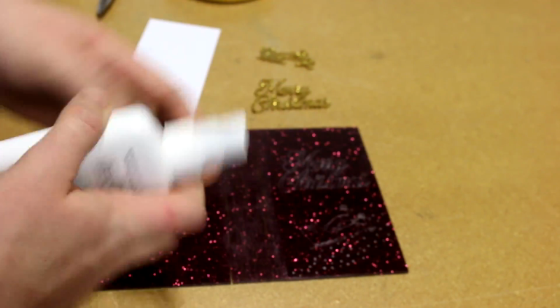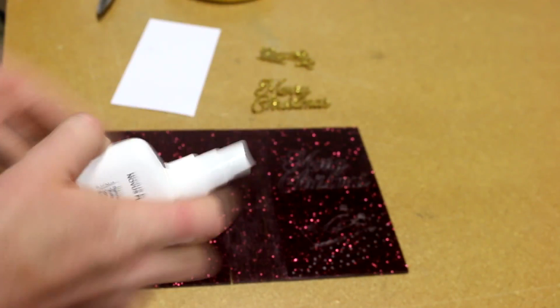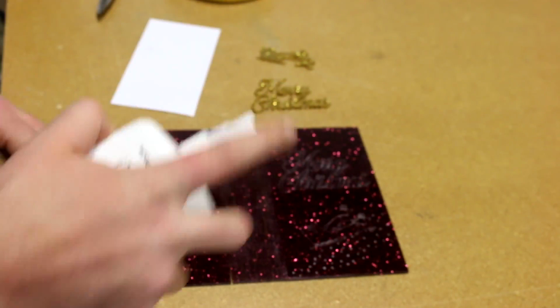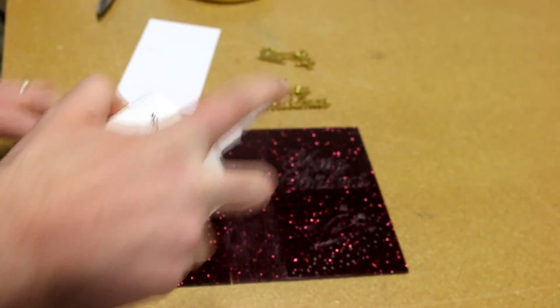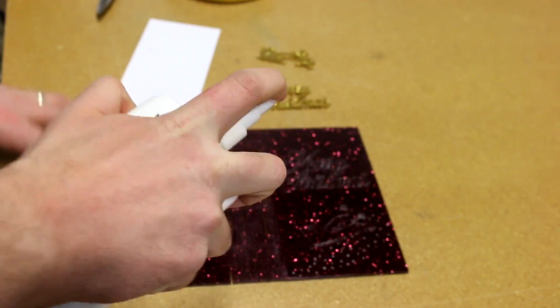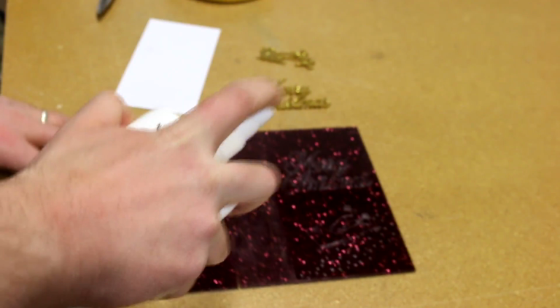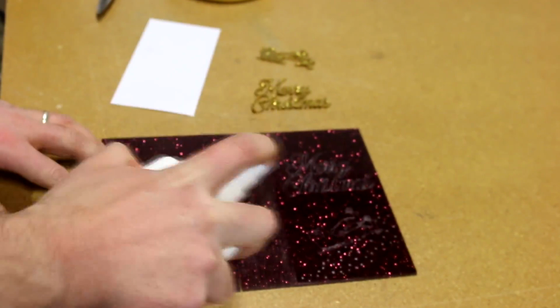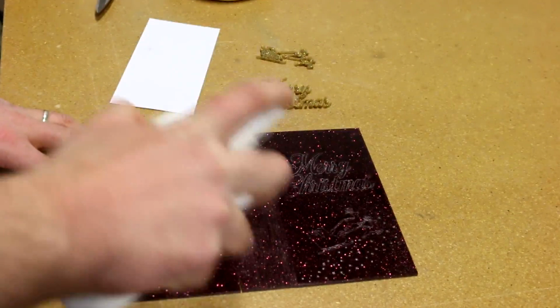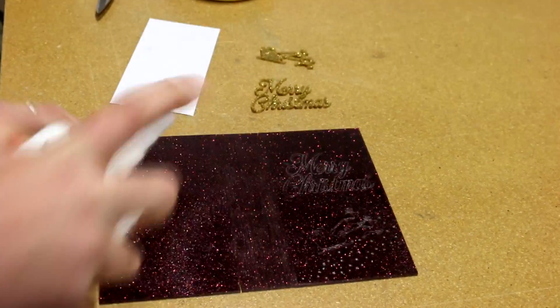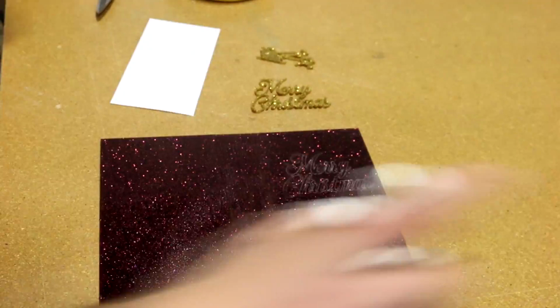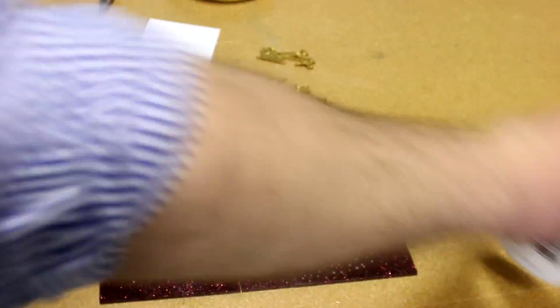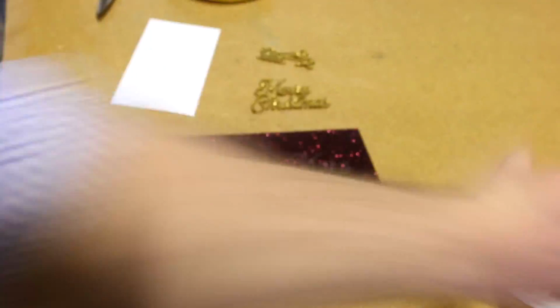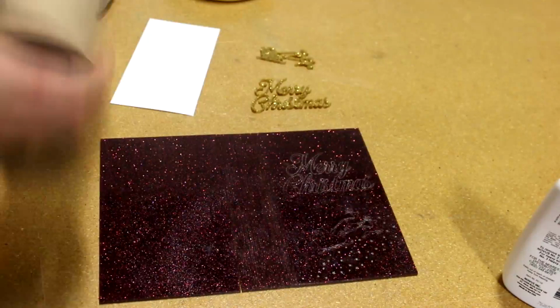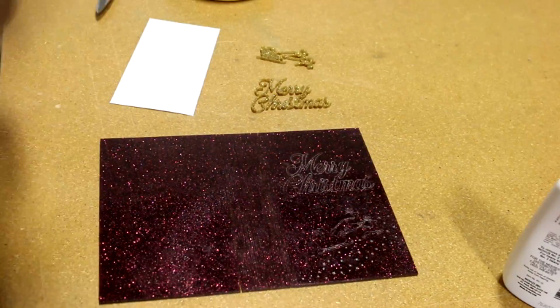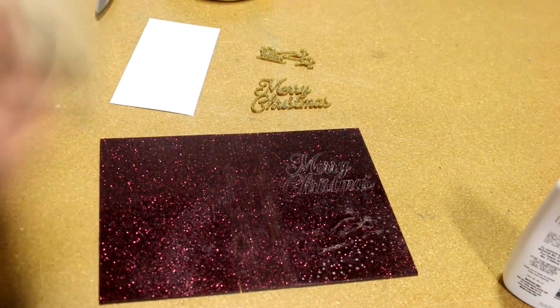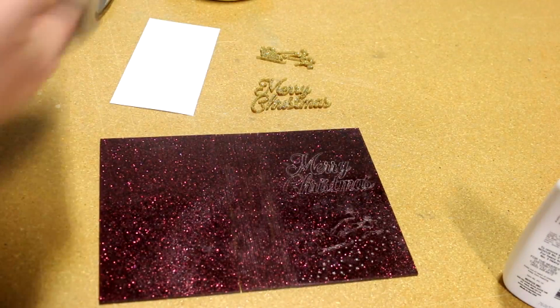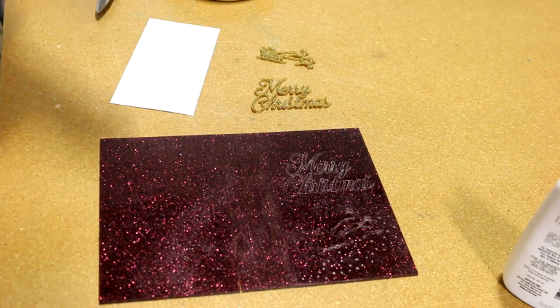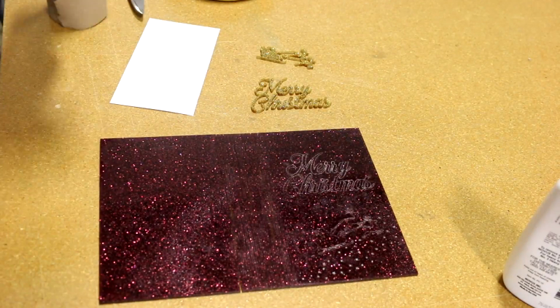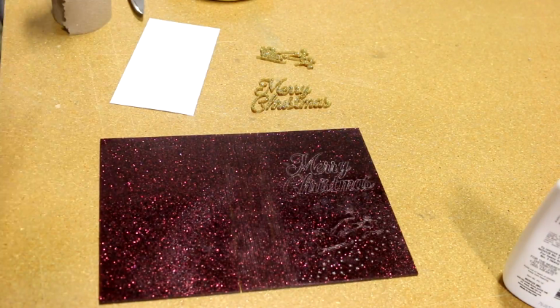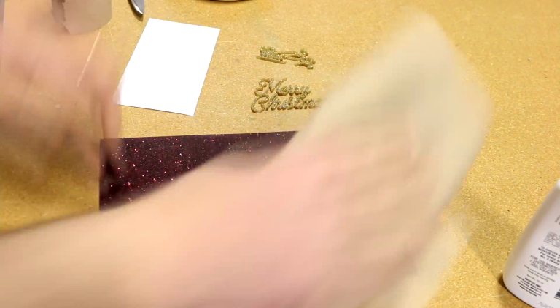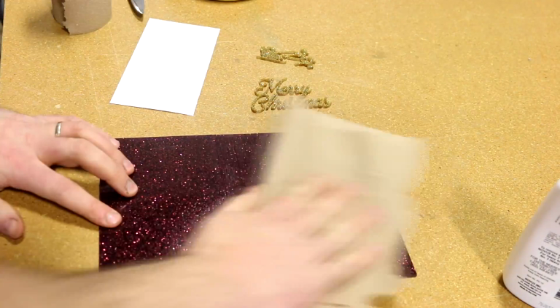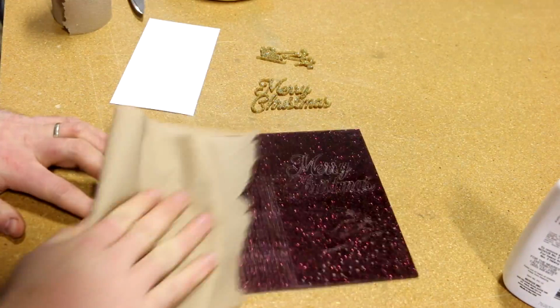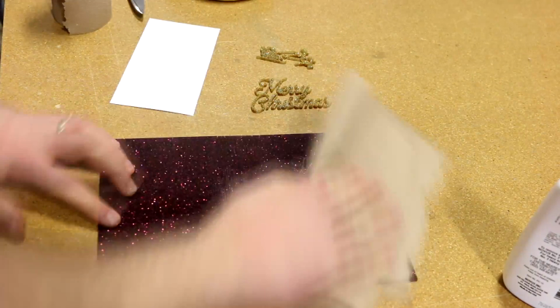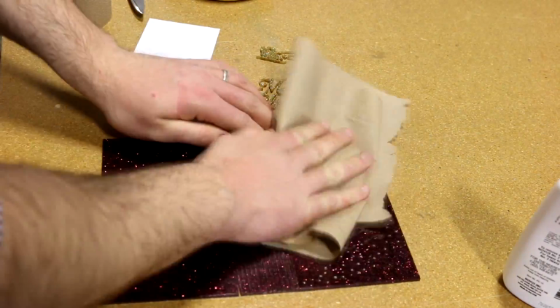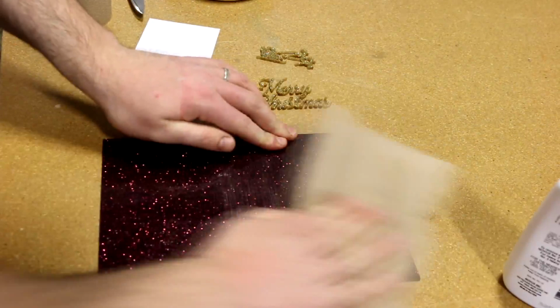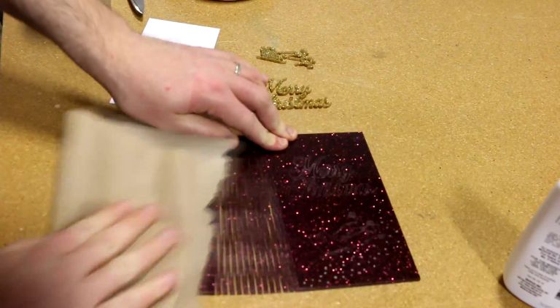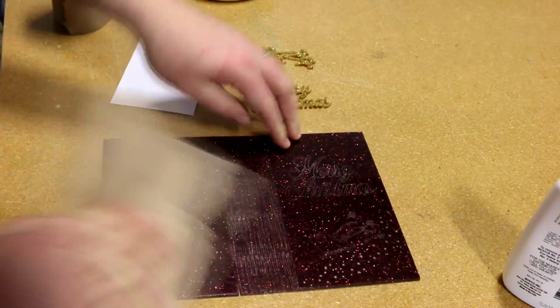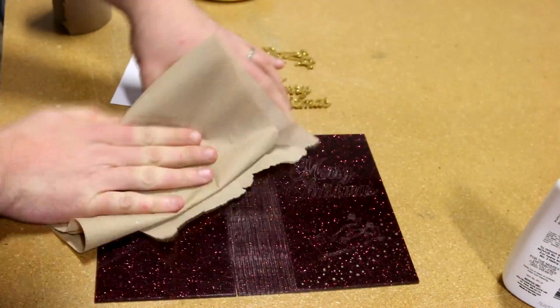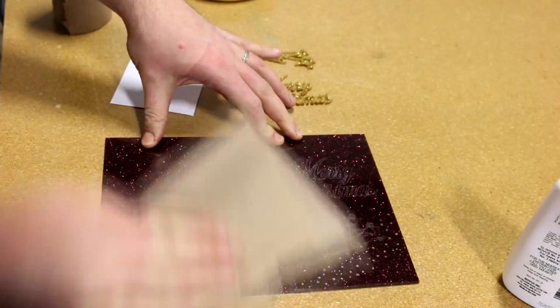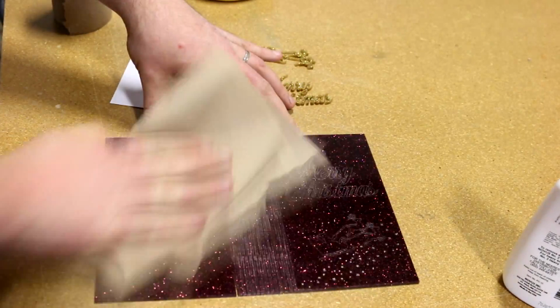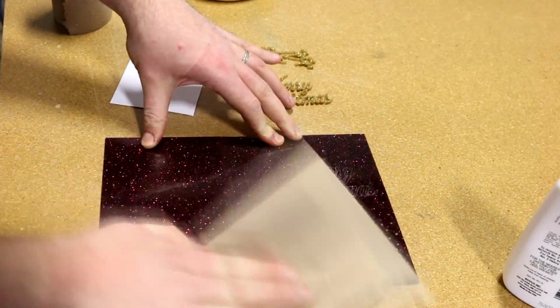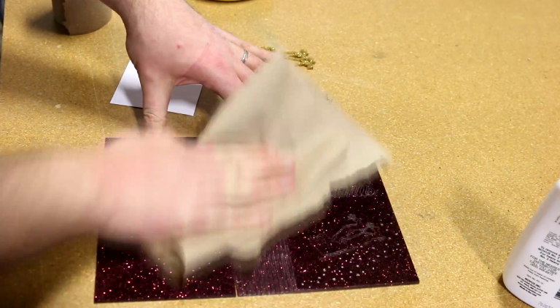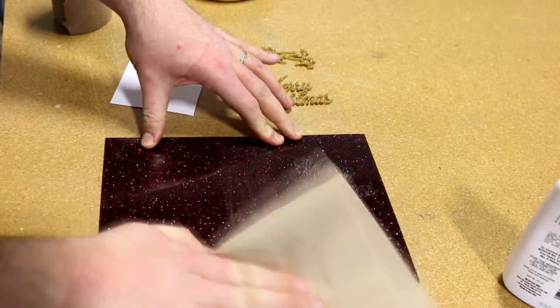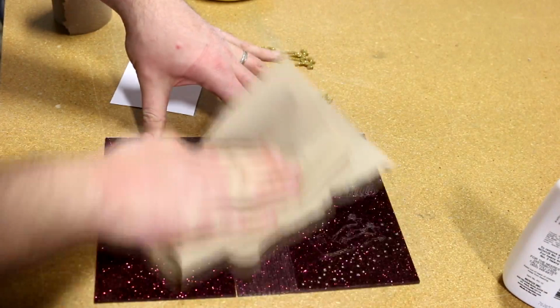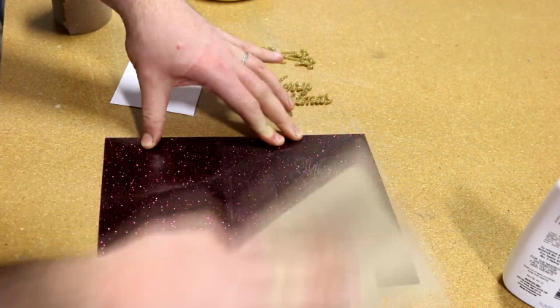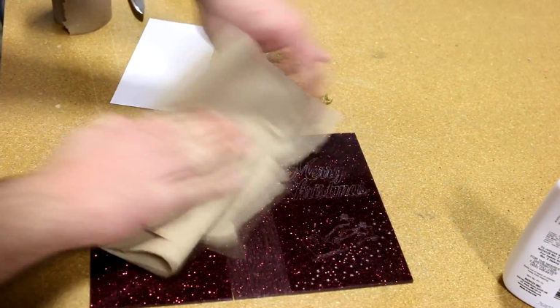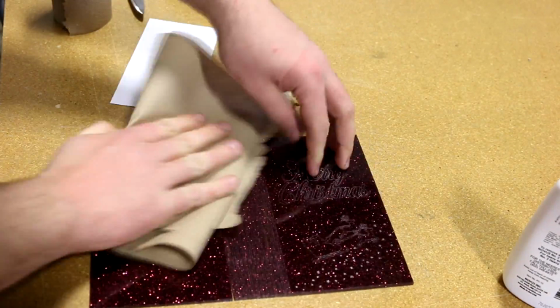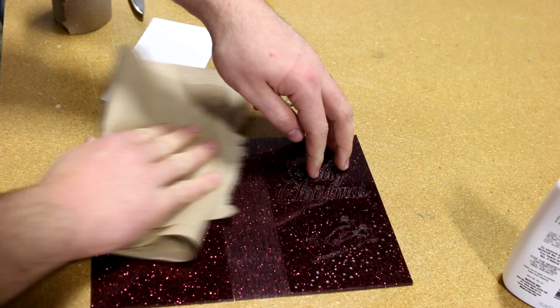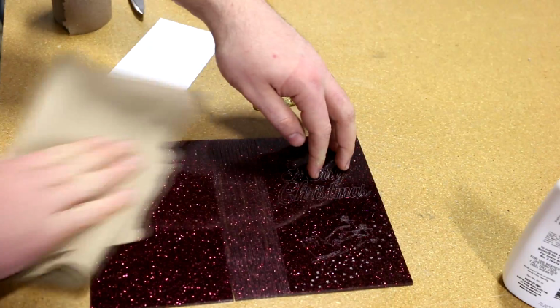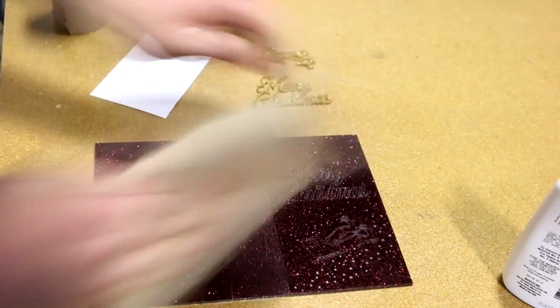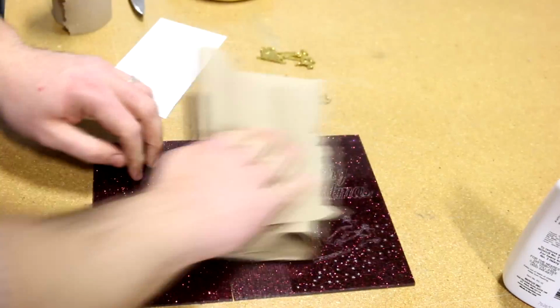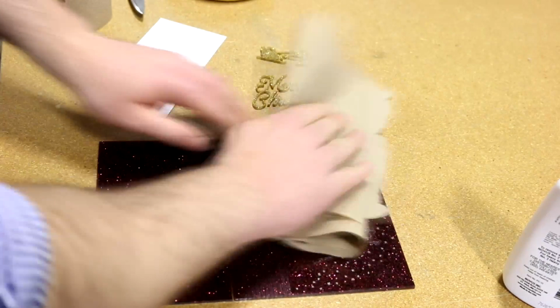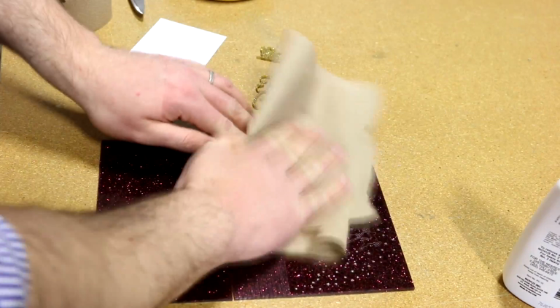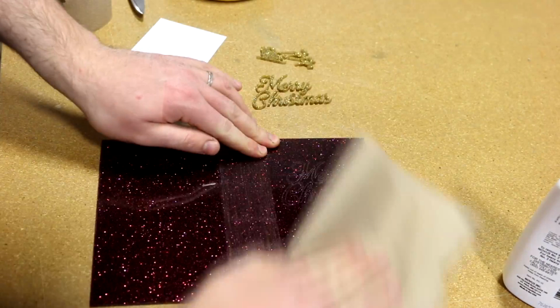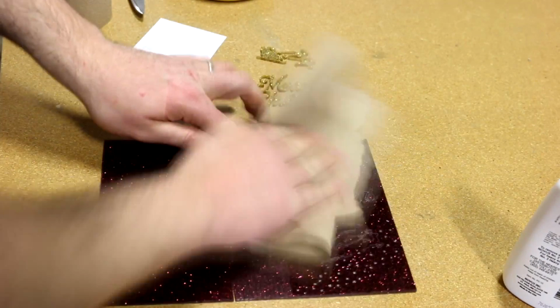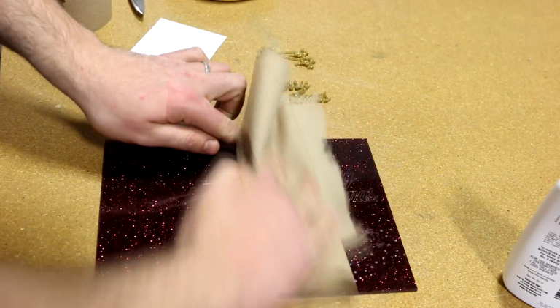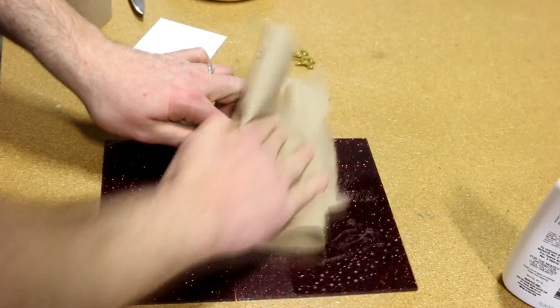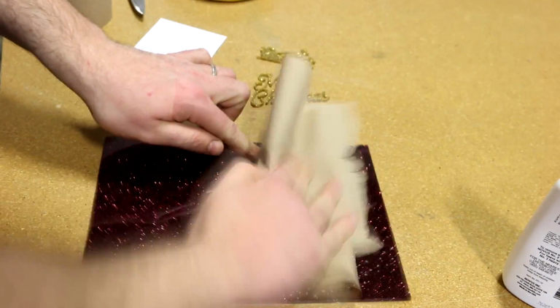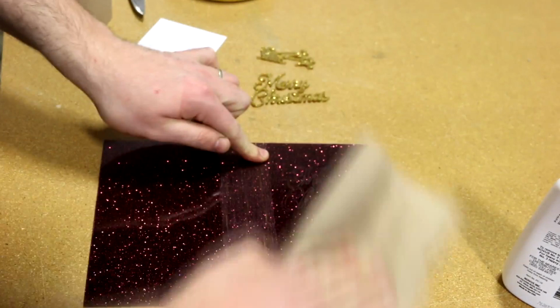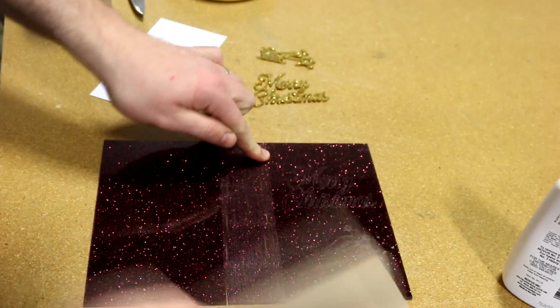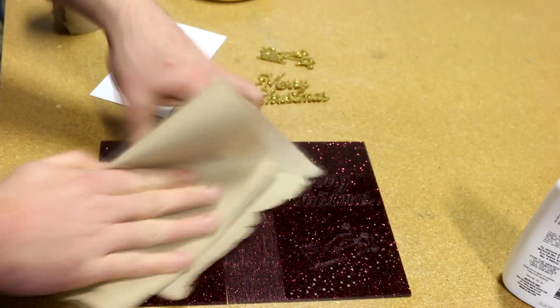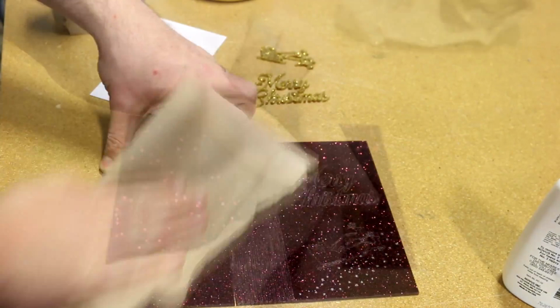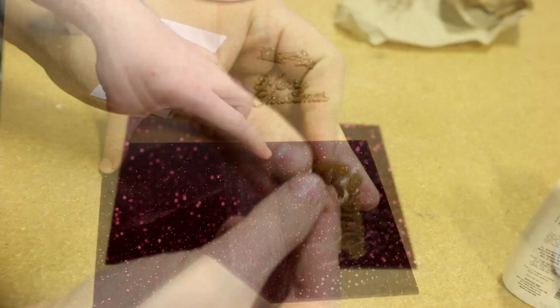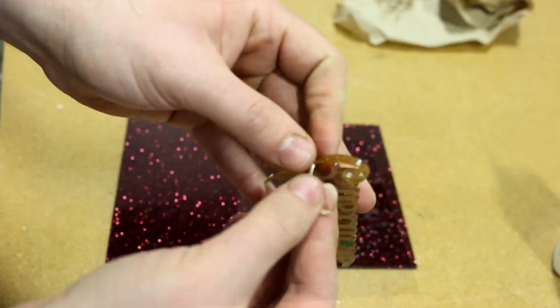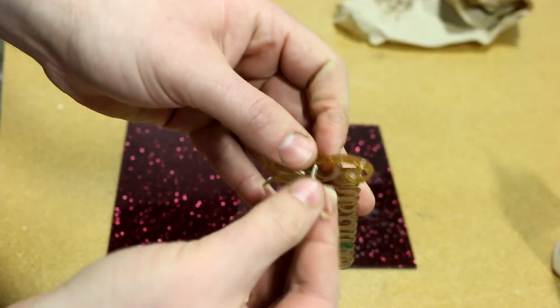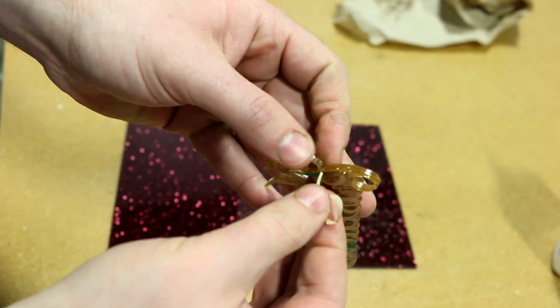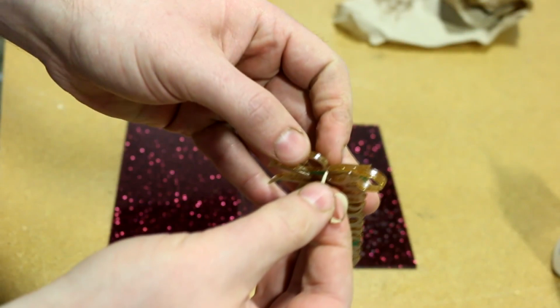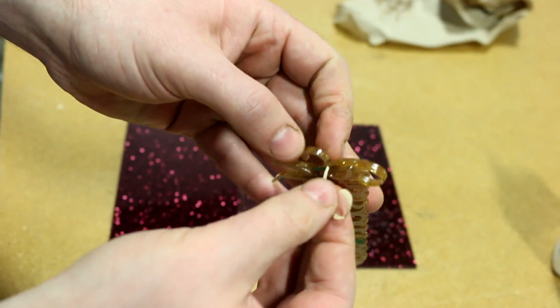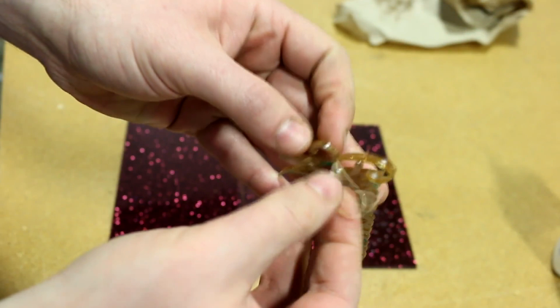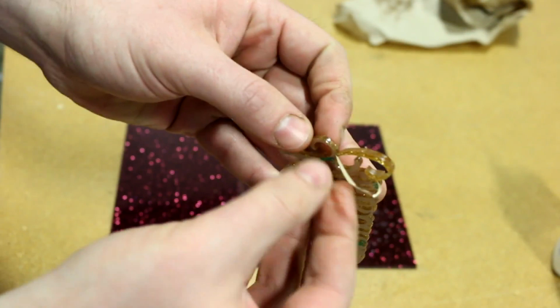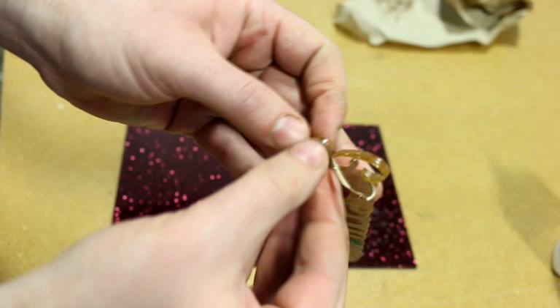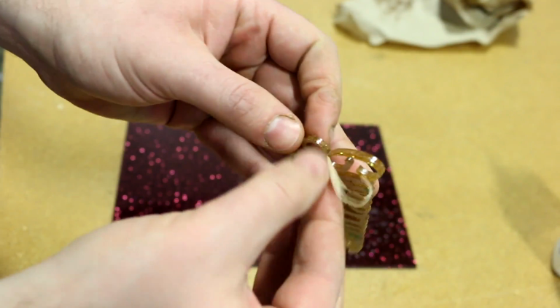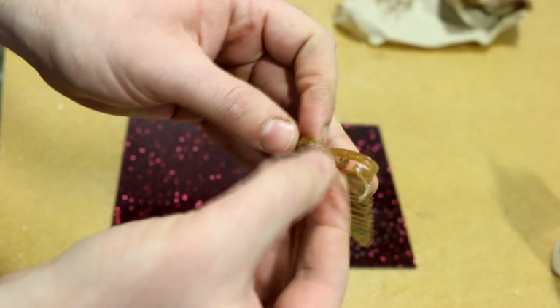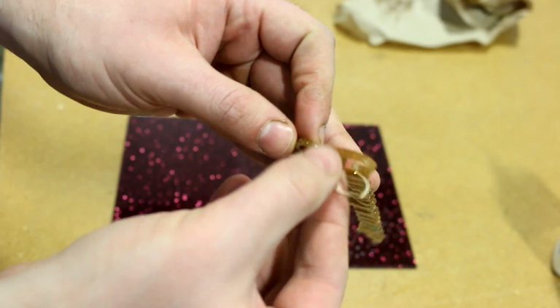Trotec Glass Glitter is a cast acrylic that is mixed with glitter particles. It is offered in a variety of colors and the material is color-stable with no bleaching or fading.